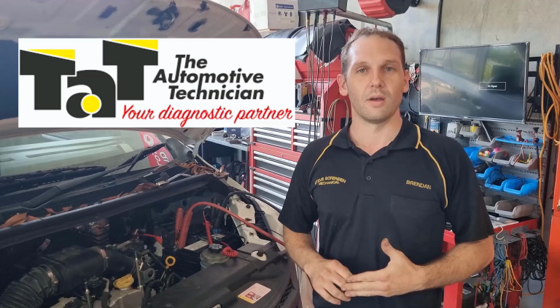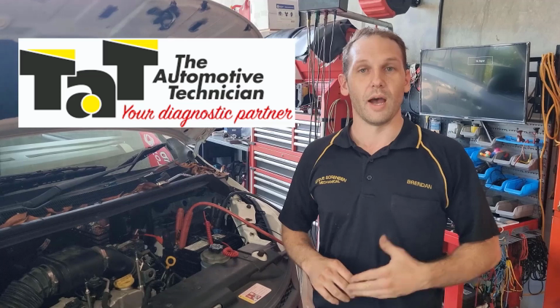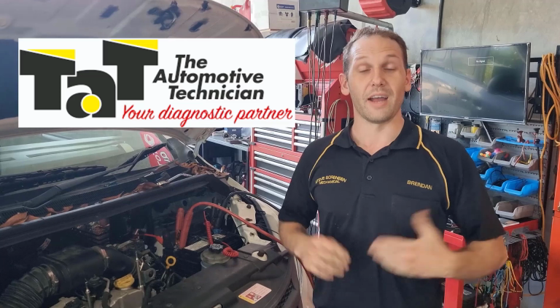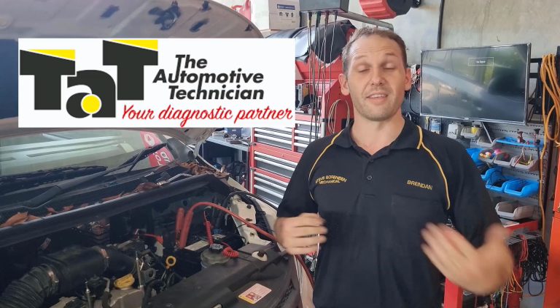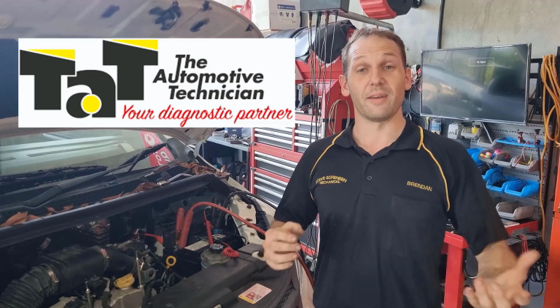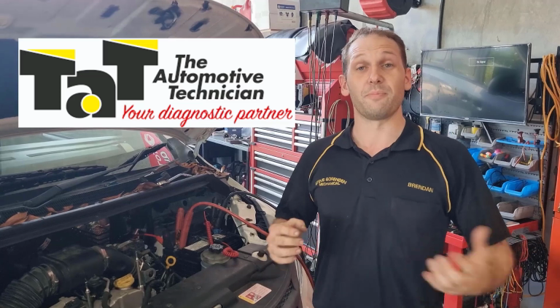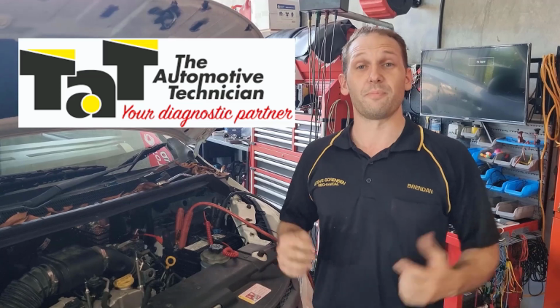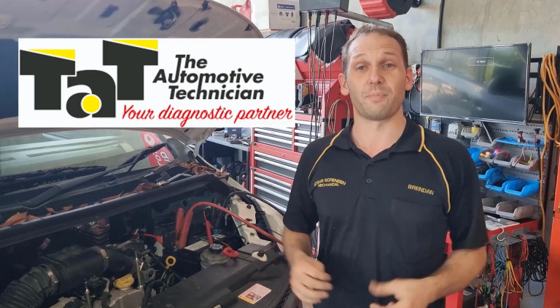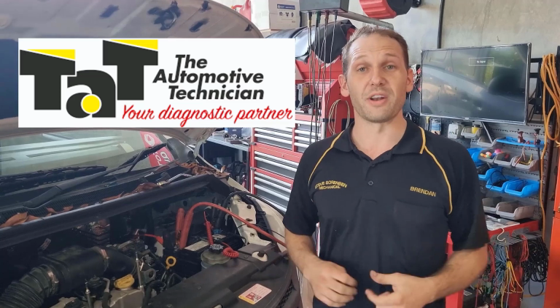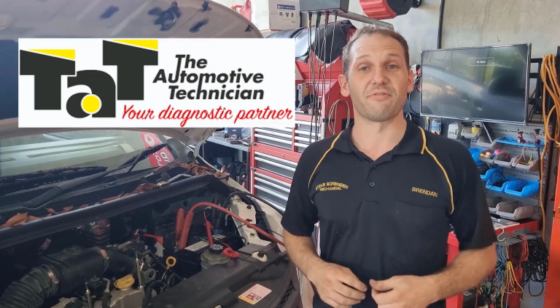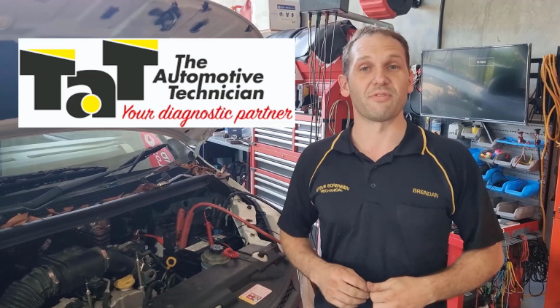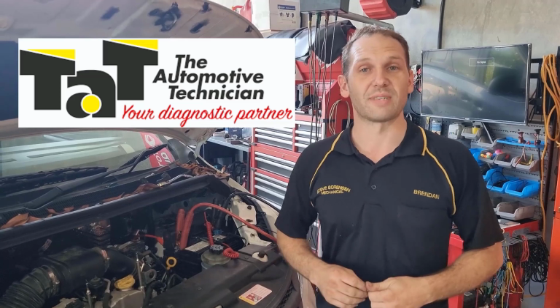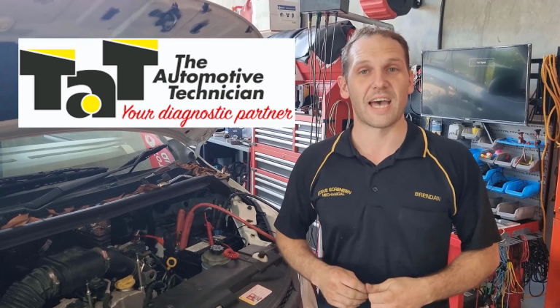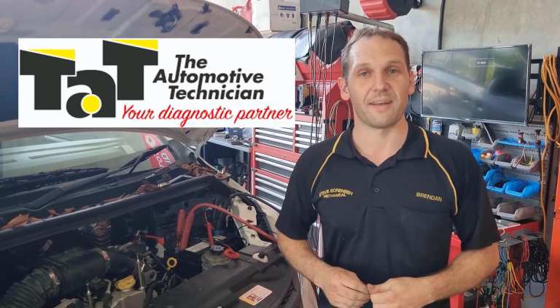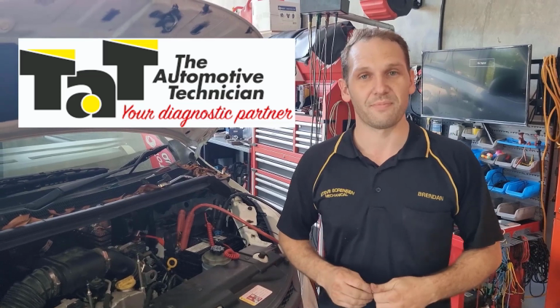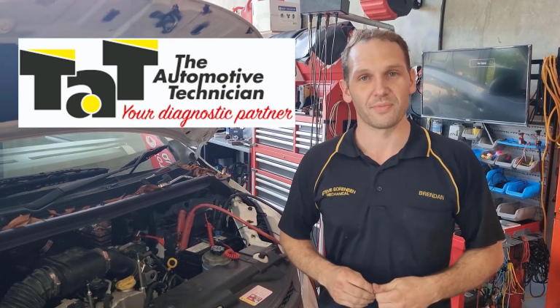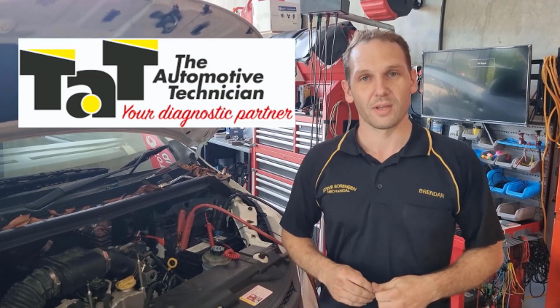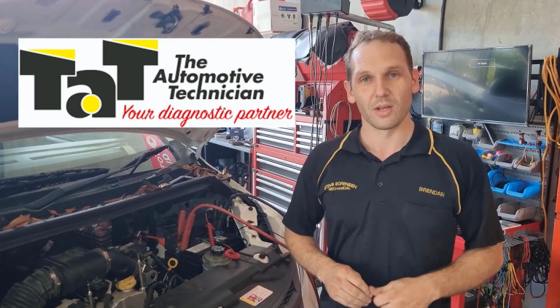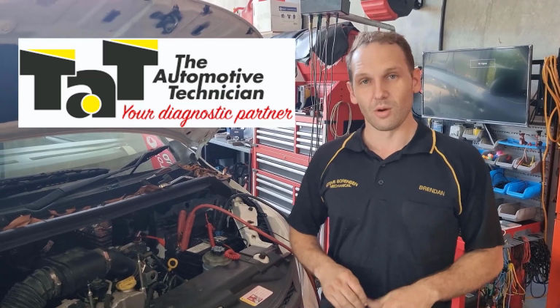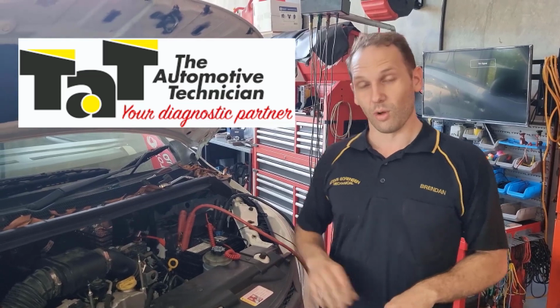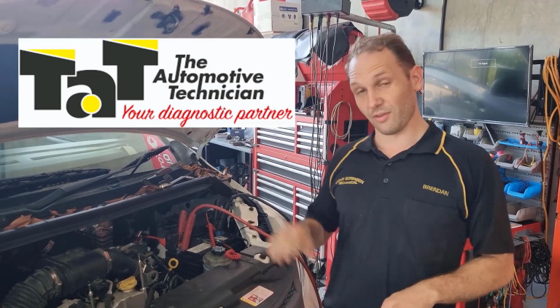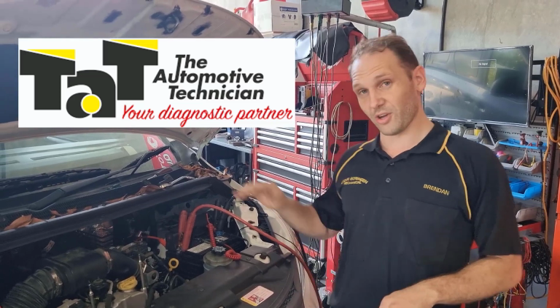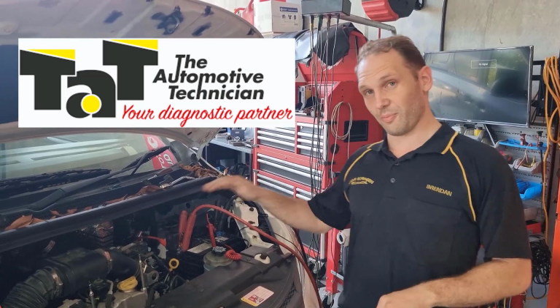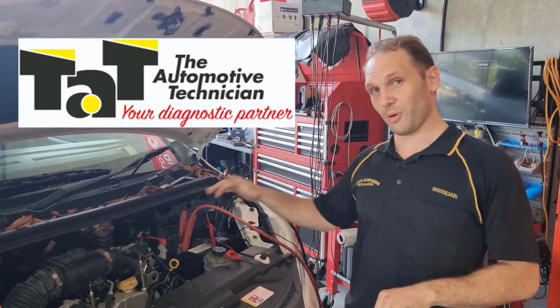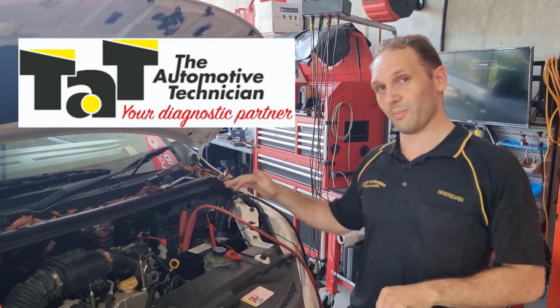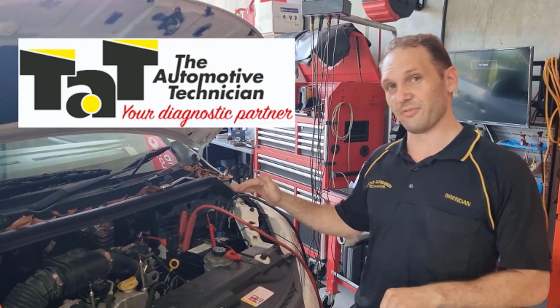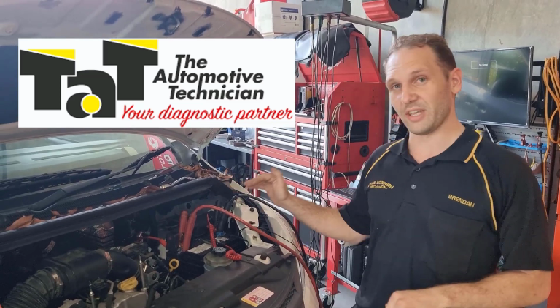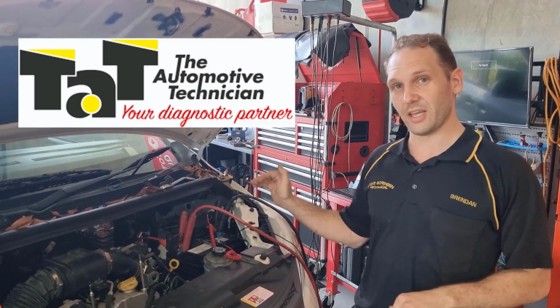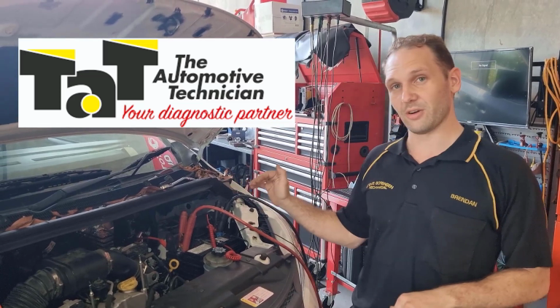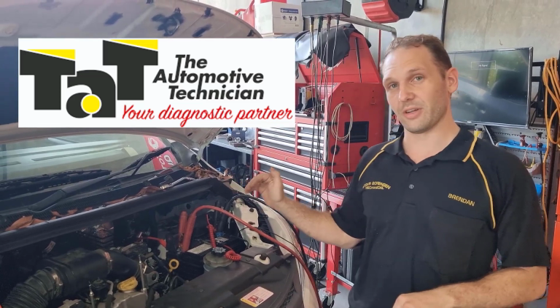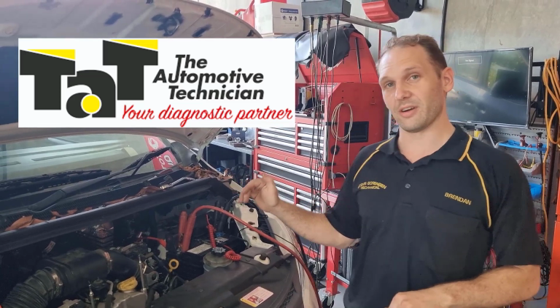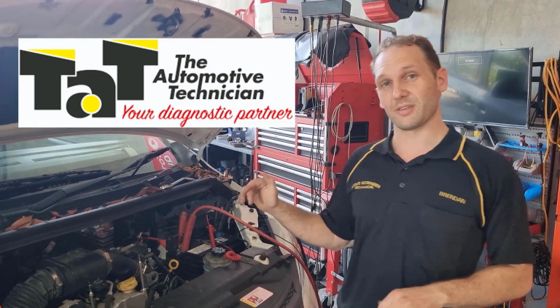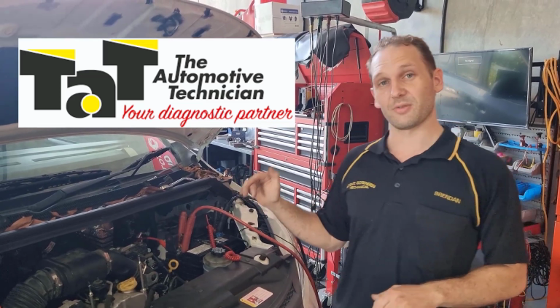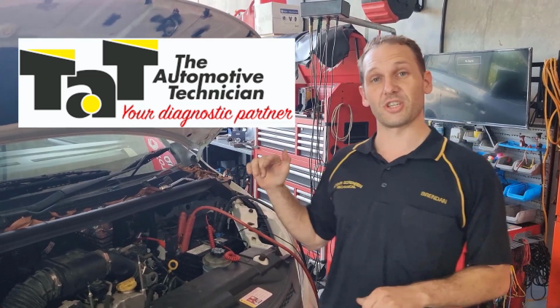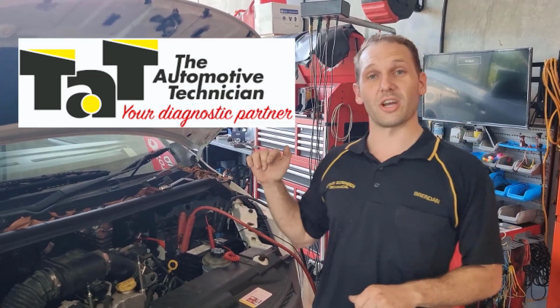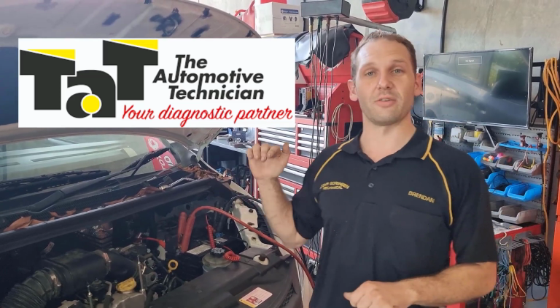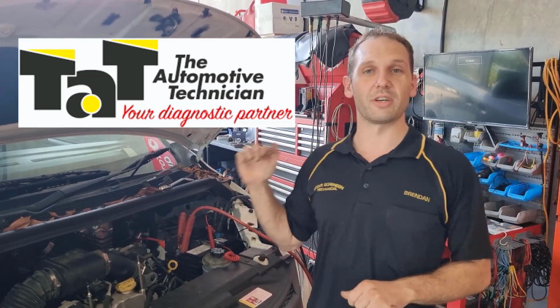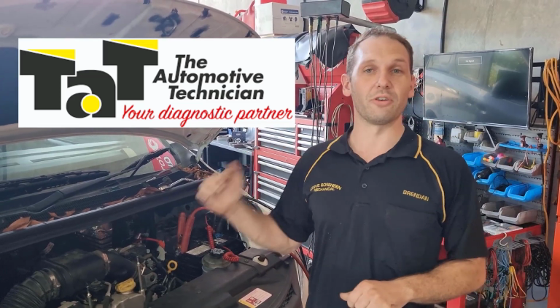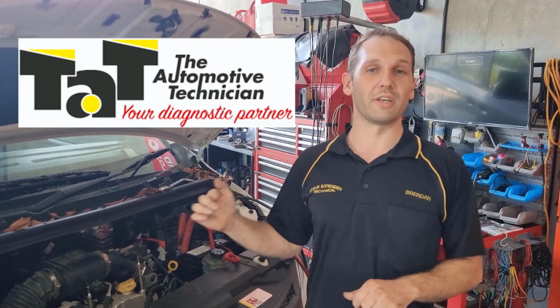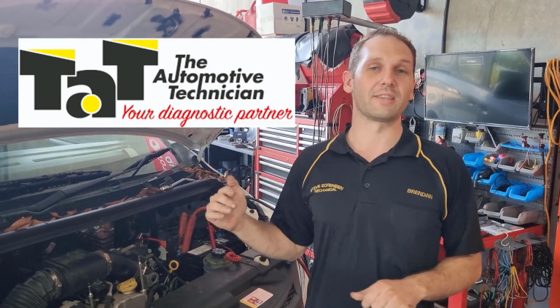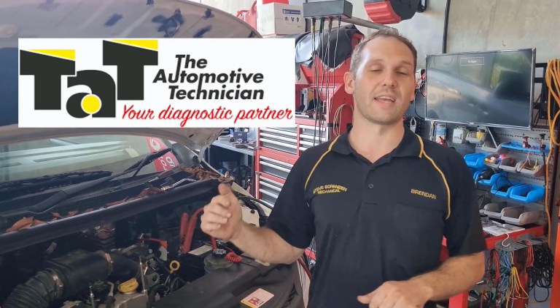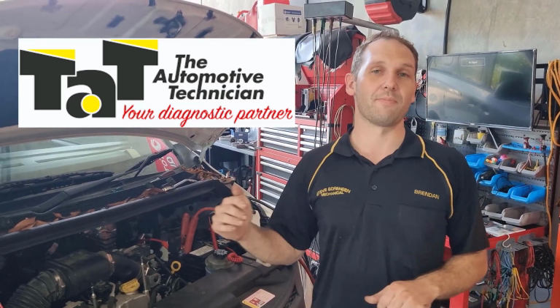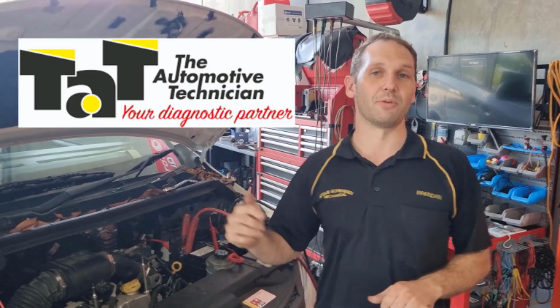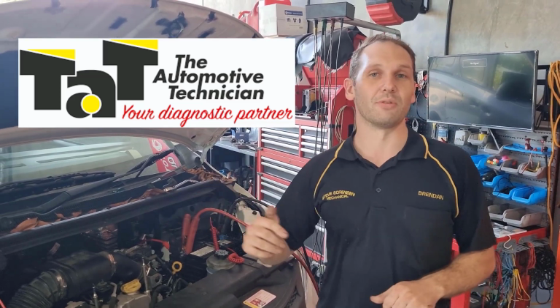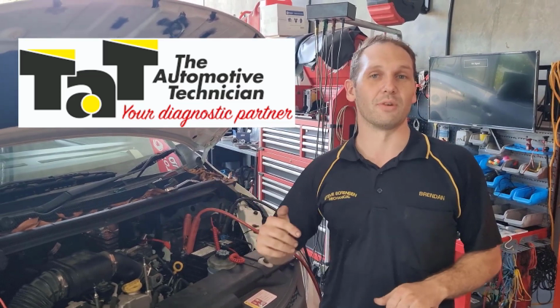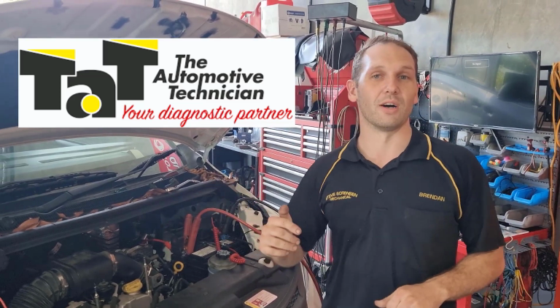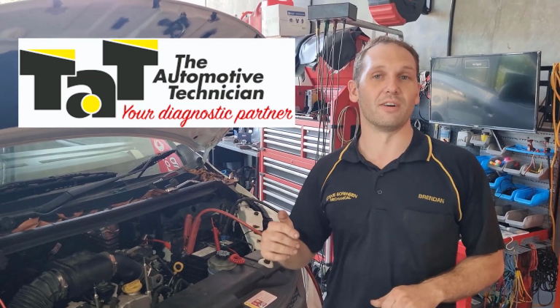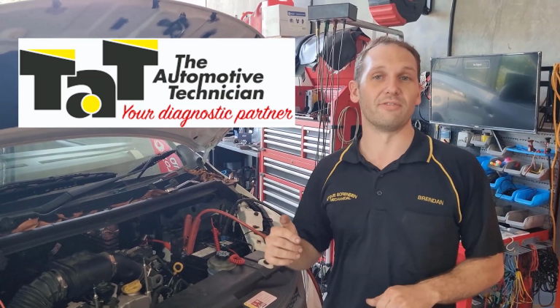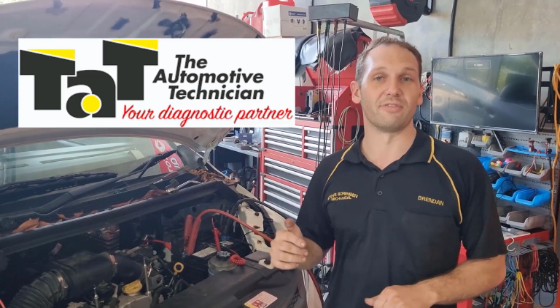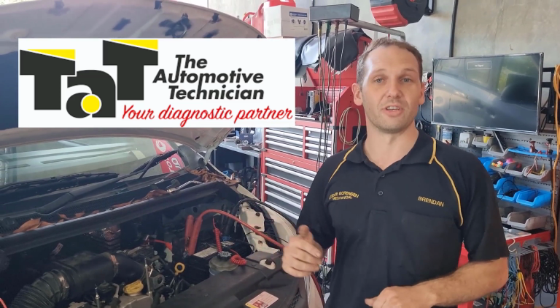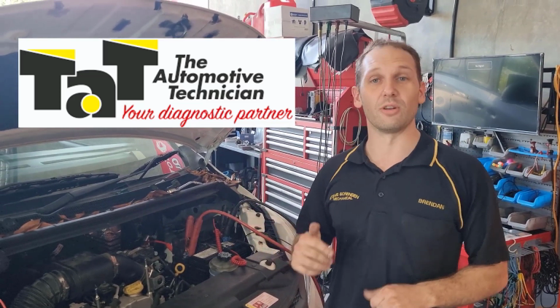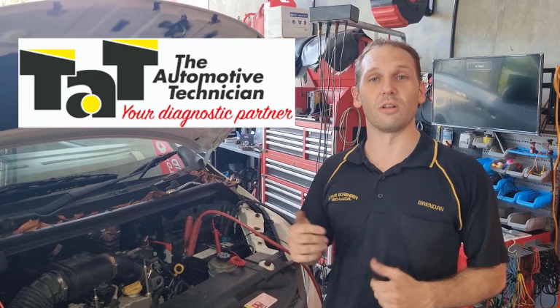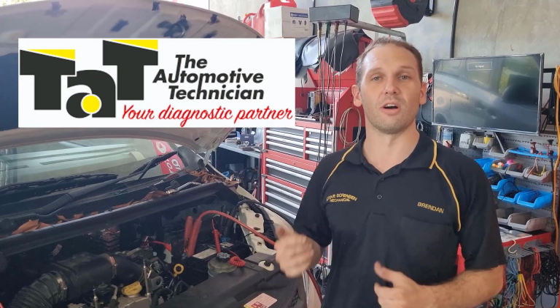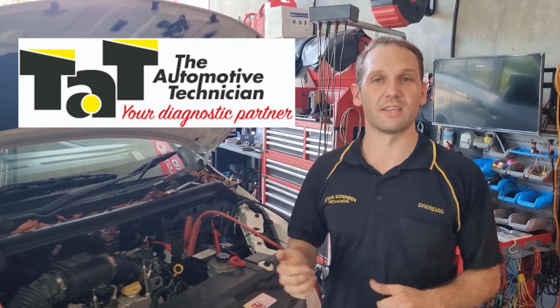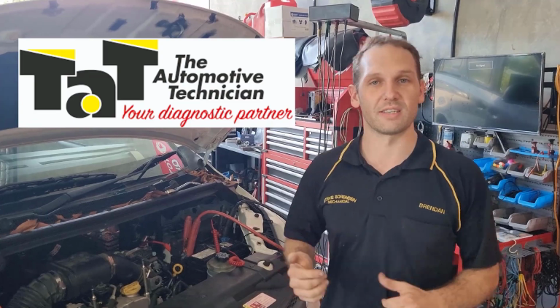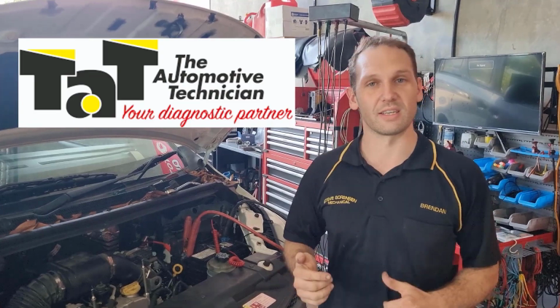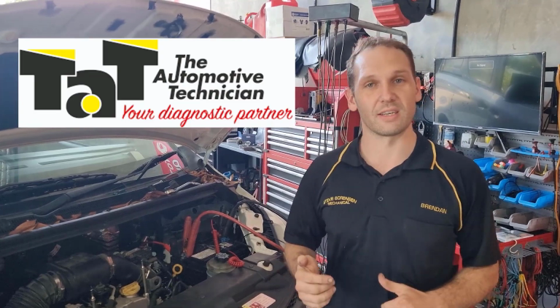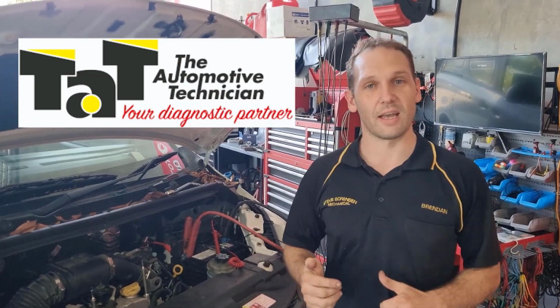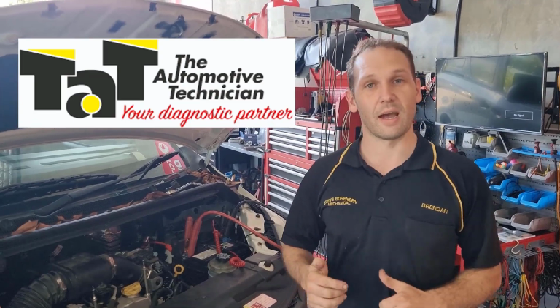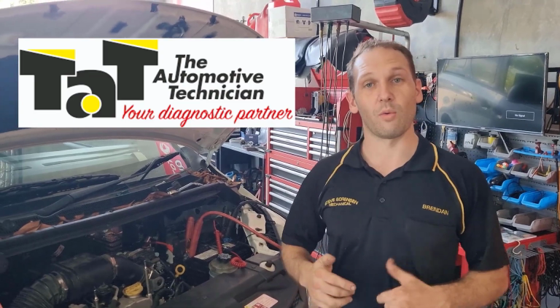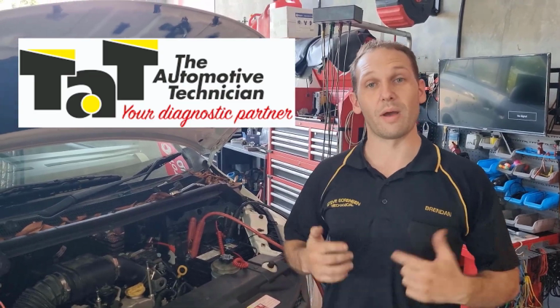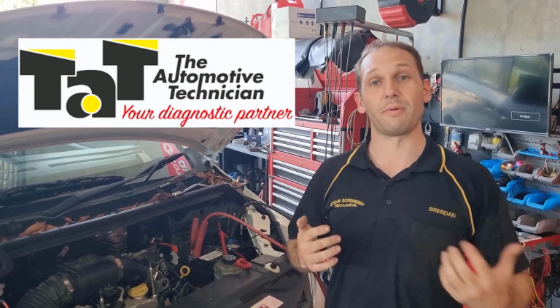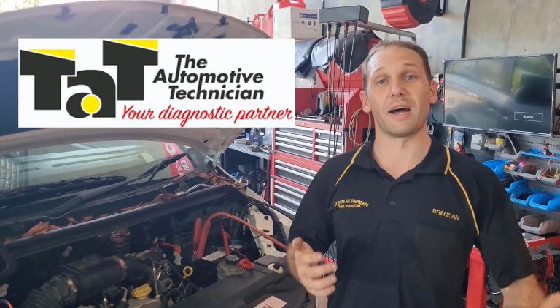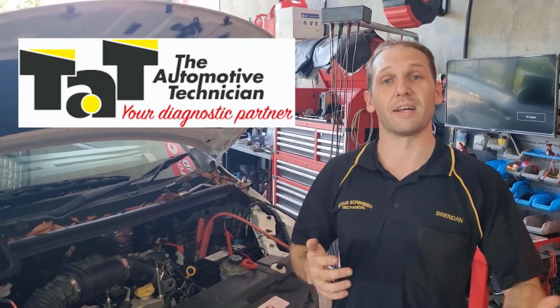Hey there, Brendan from TAP. While I've got a problem vehicle here, I just want to show you a good example of utilising our webinars.